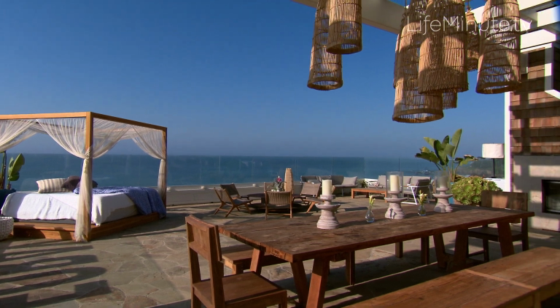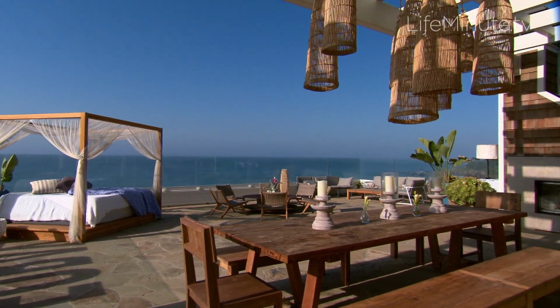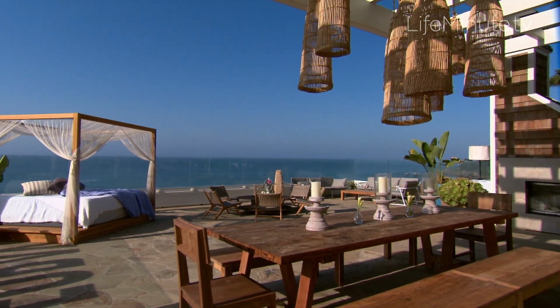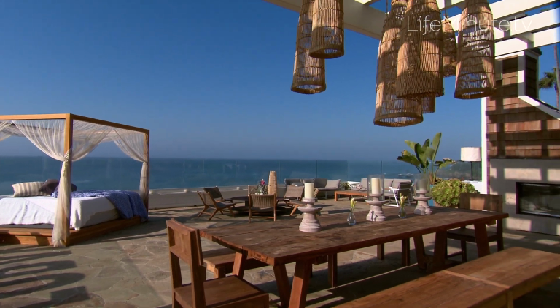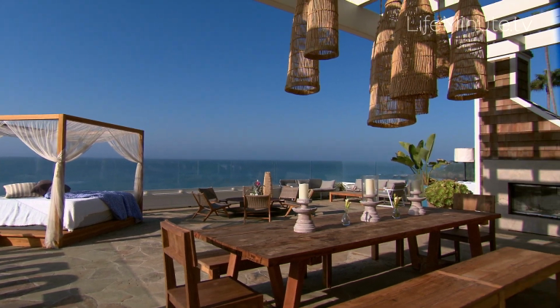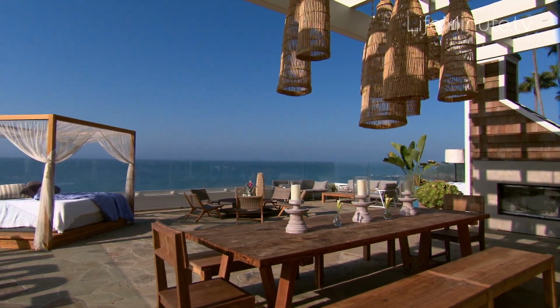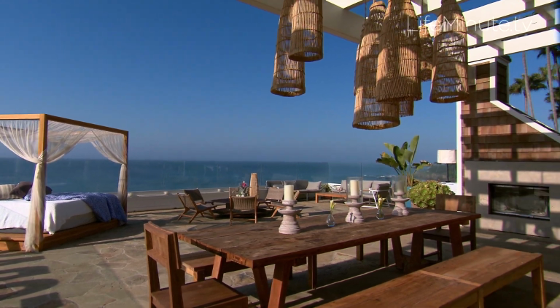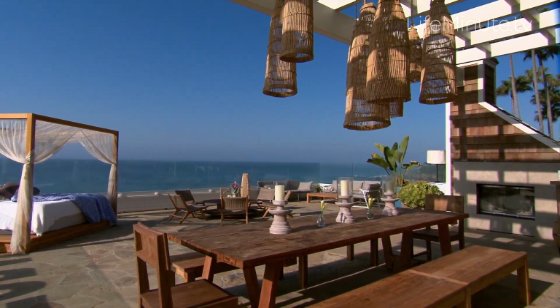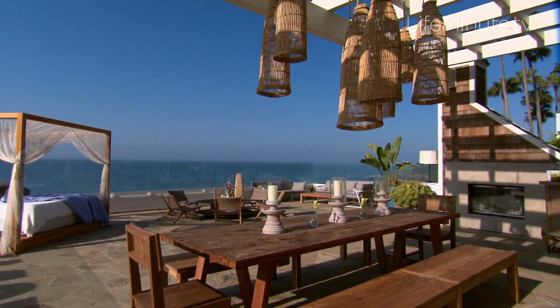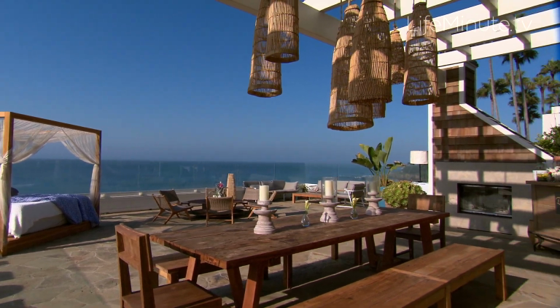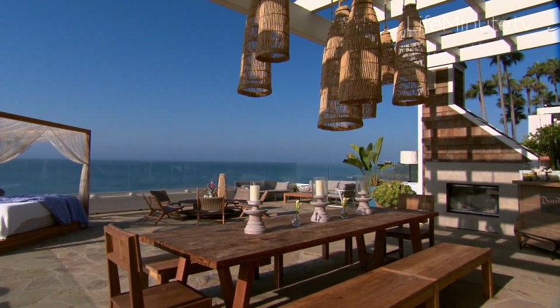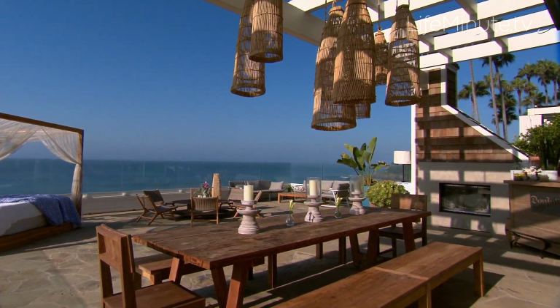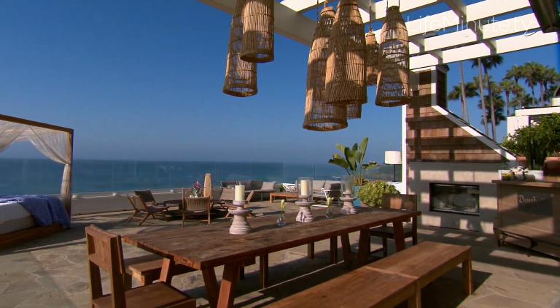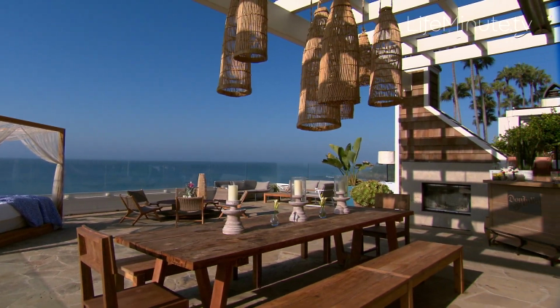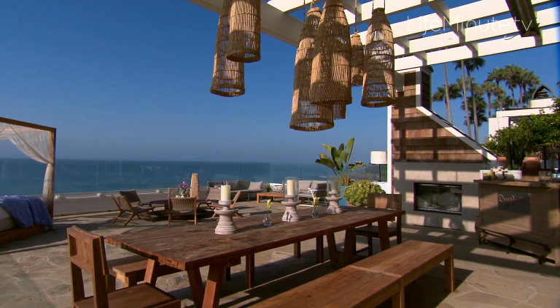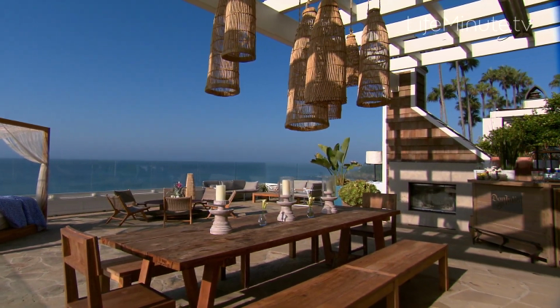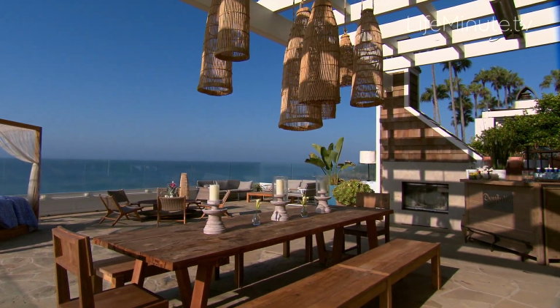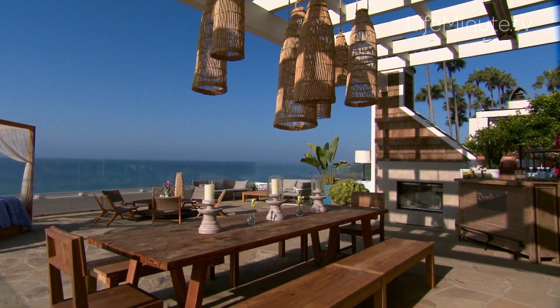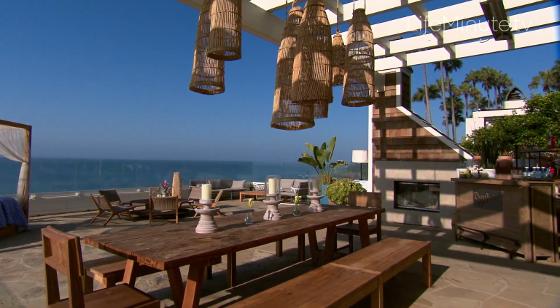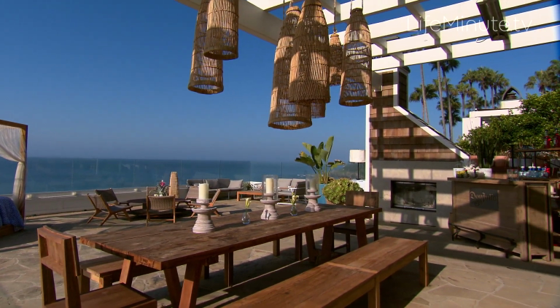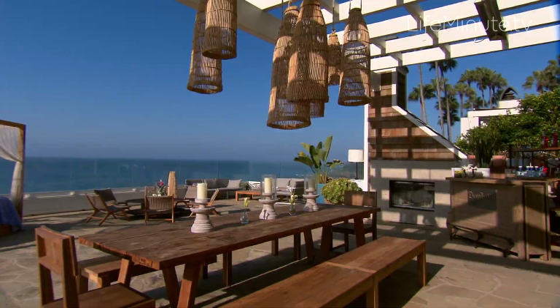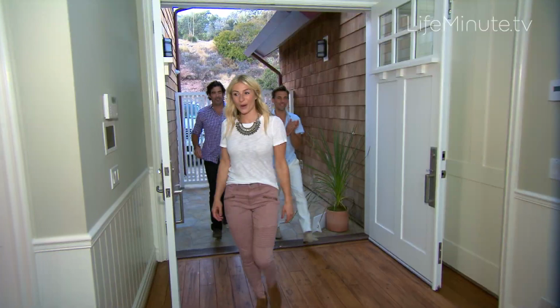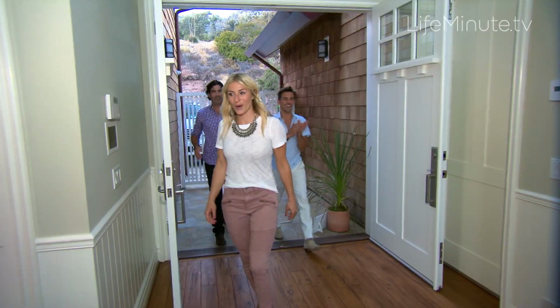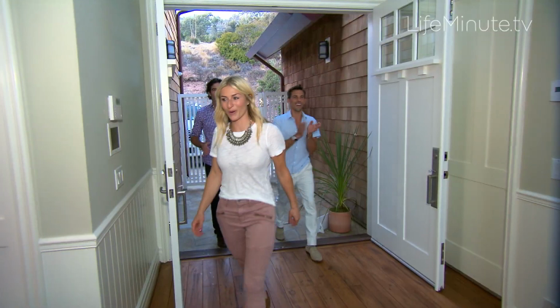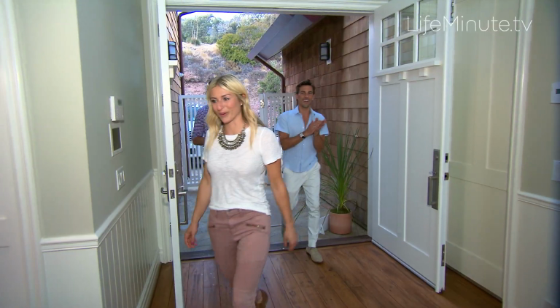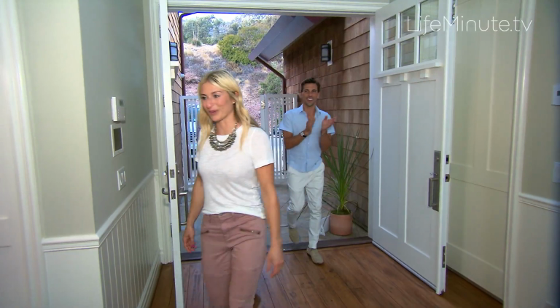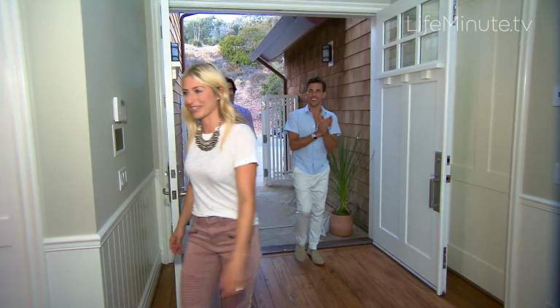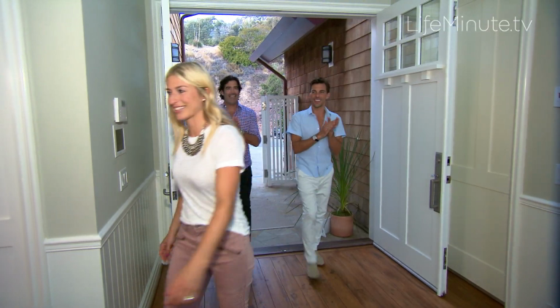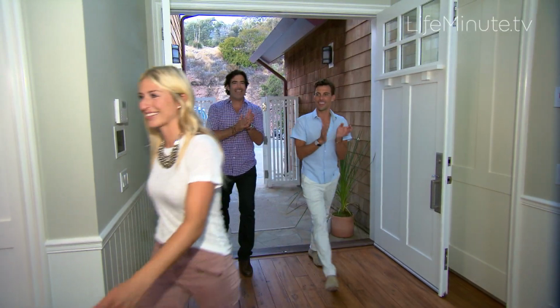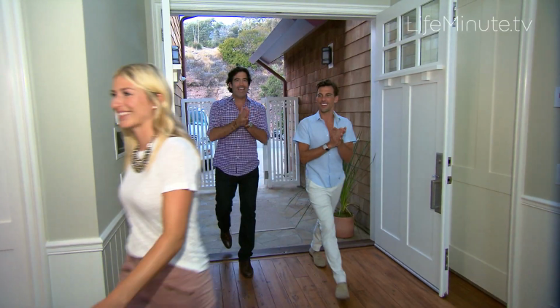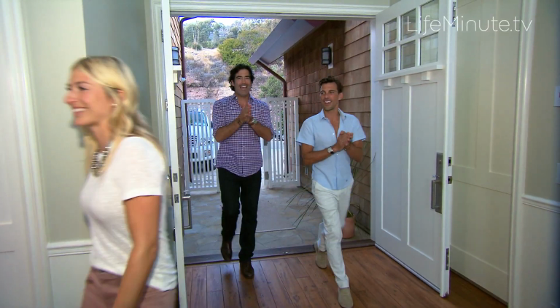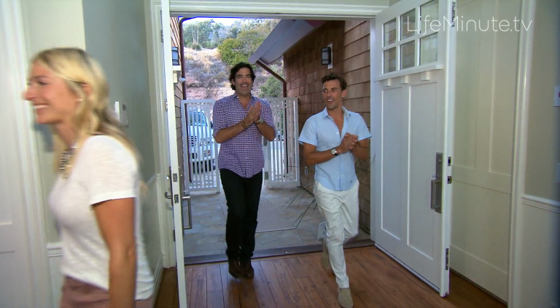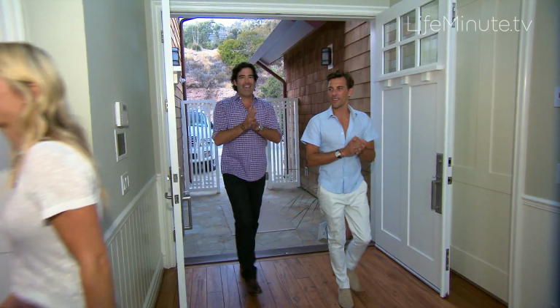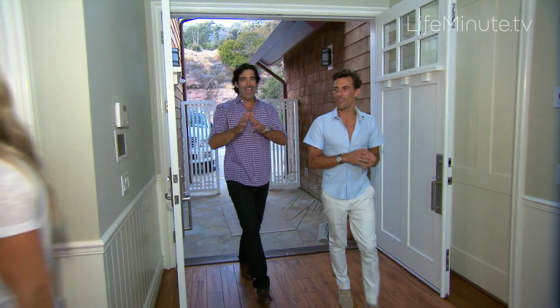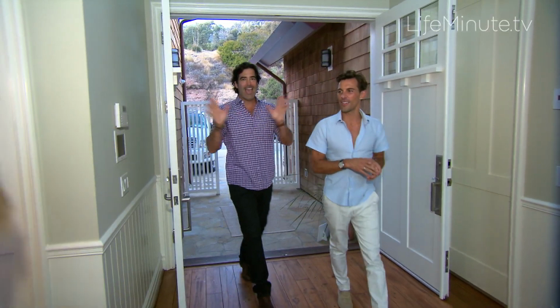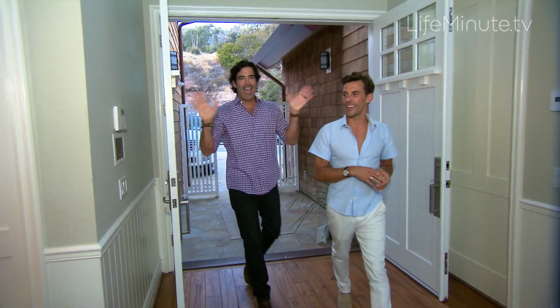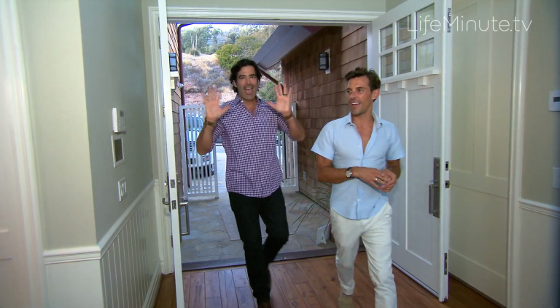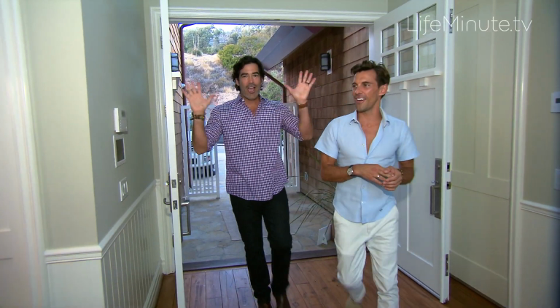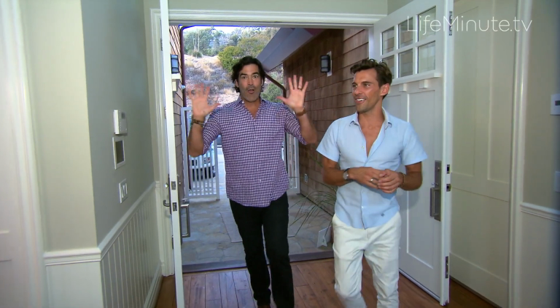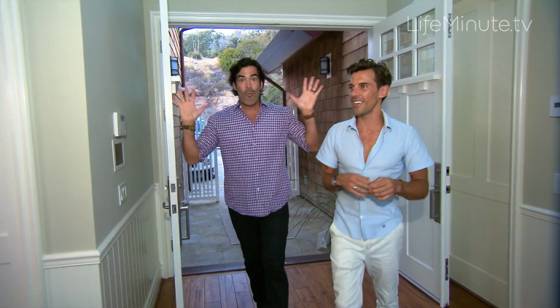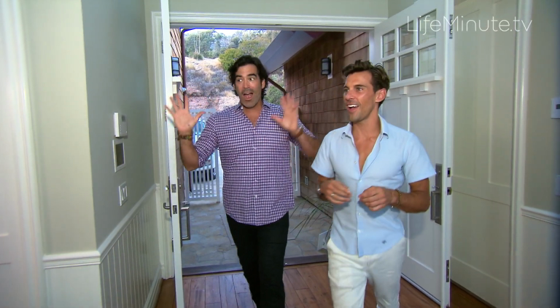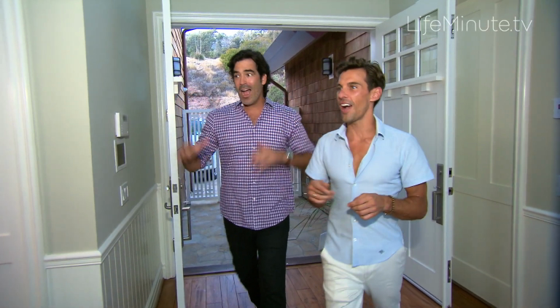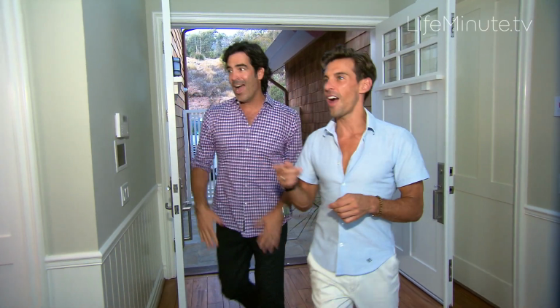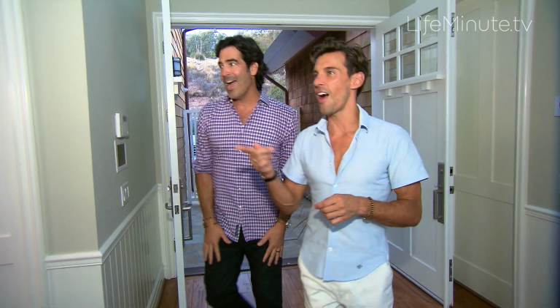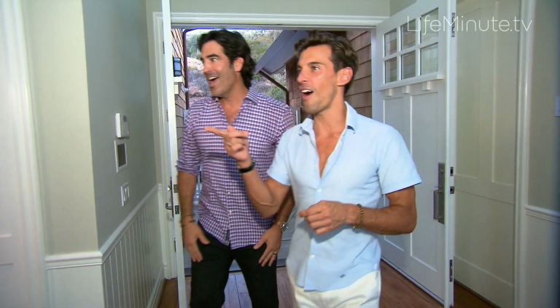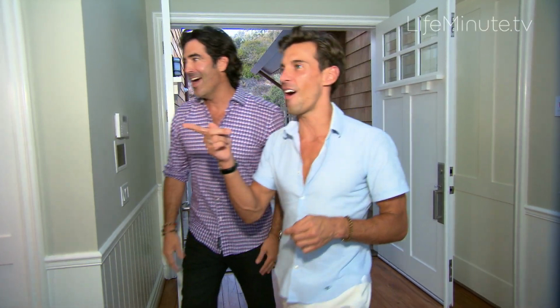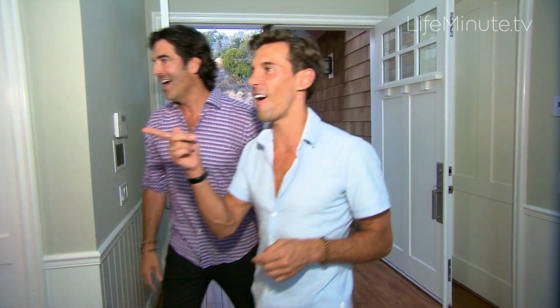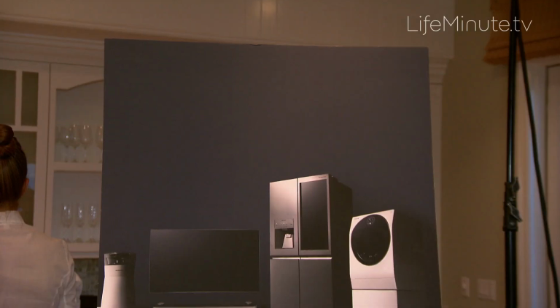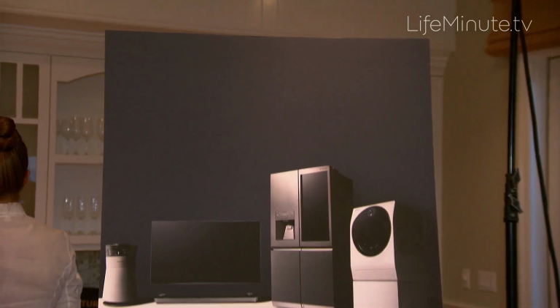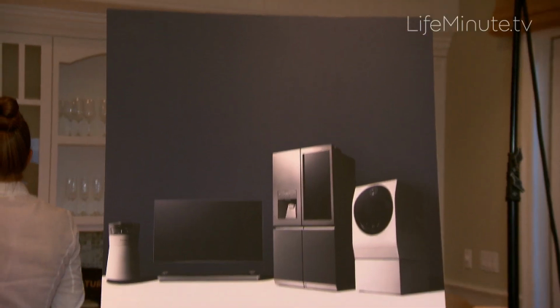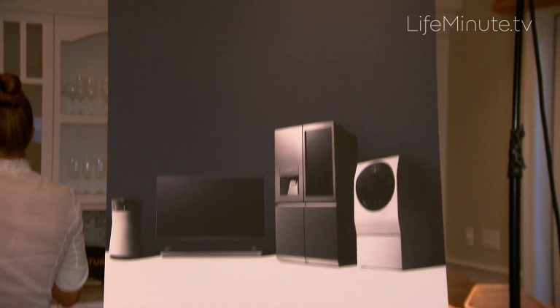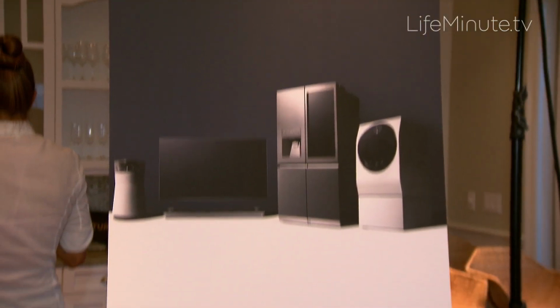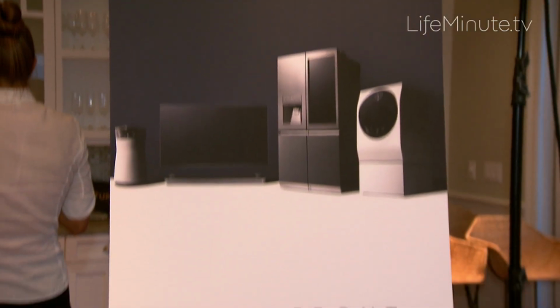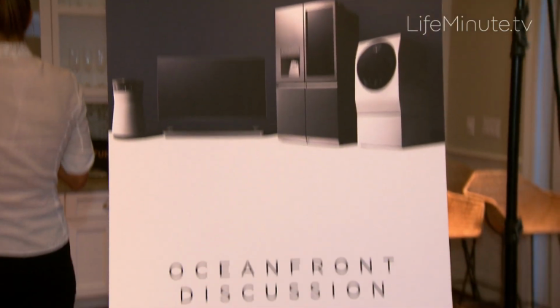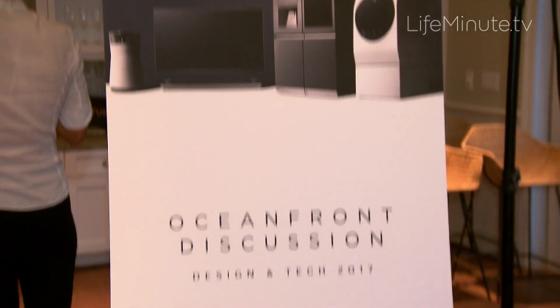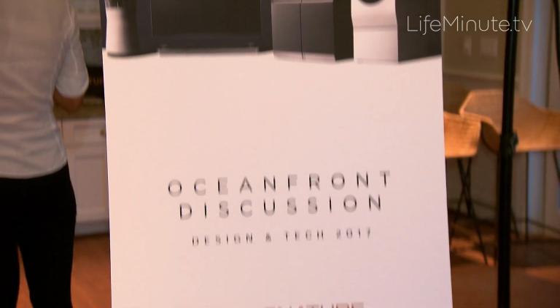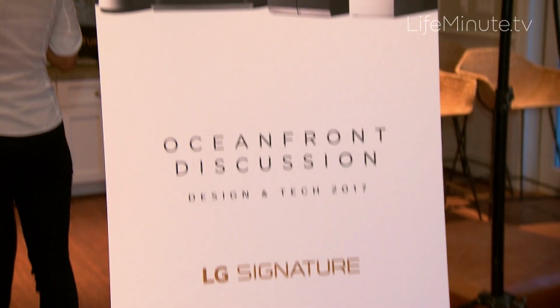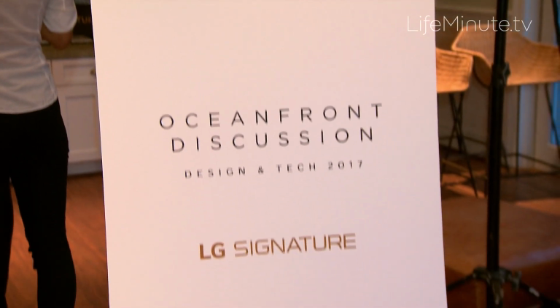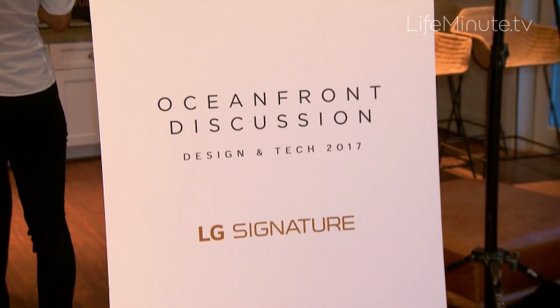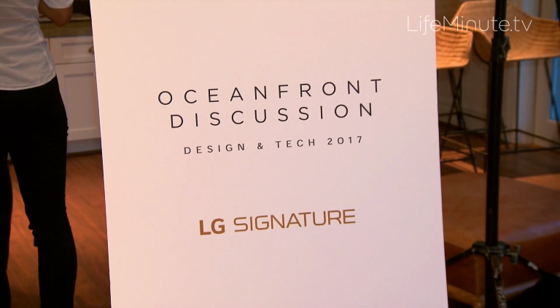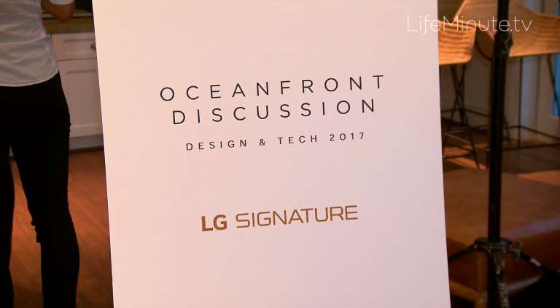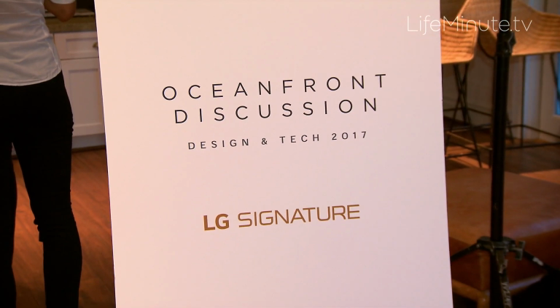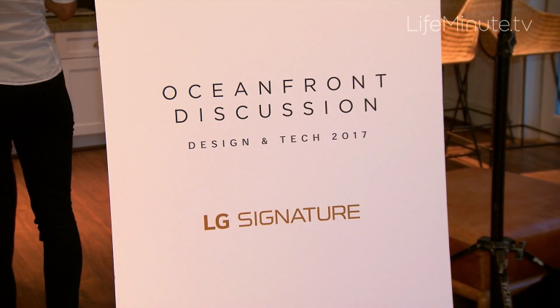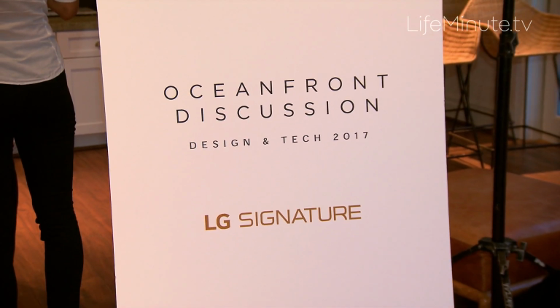What's hot in home design? We caught up with notable LA design gurus at the LG Signature home design event in Malibu to find out.